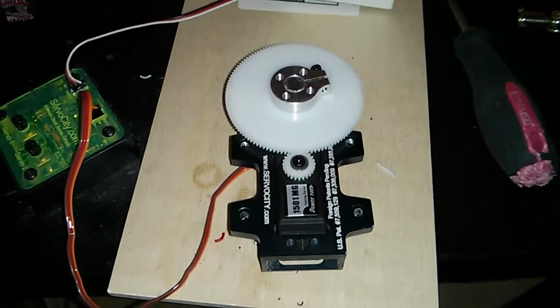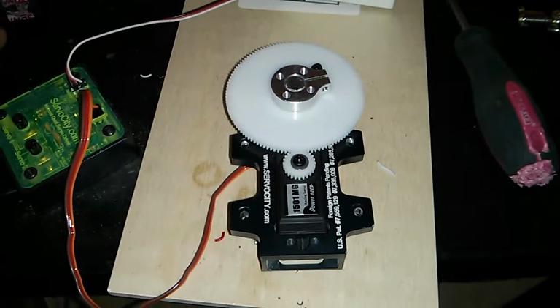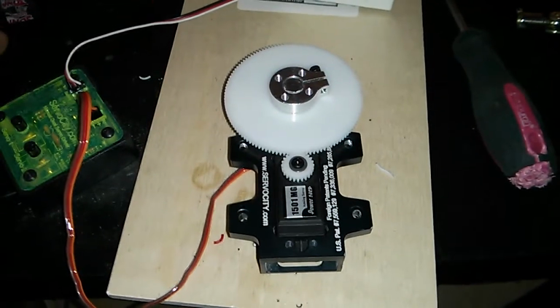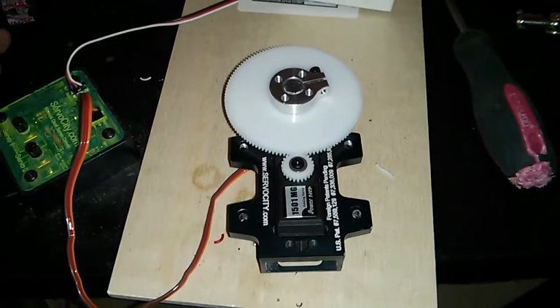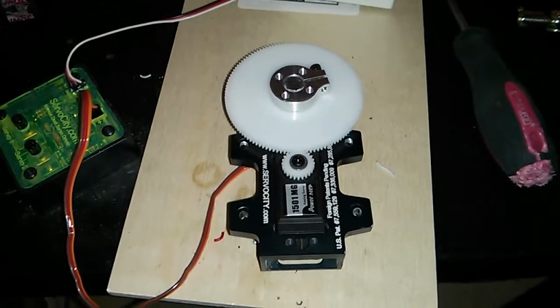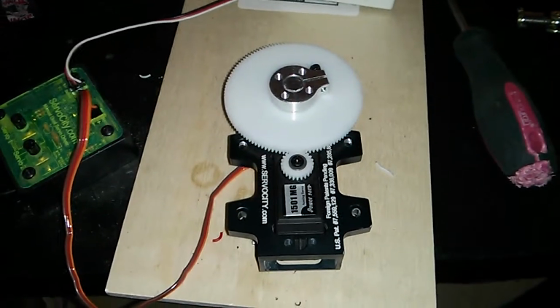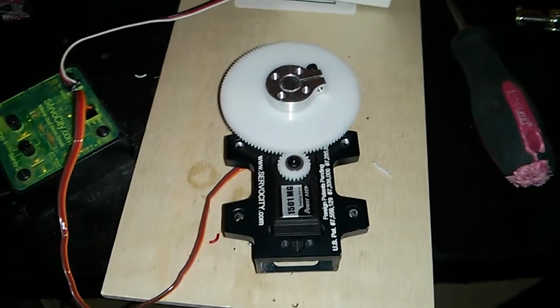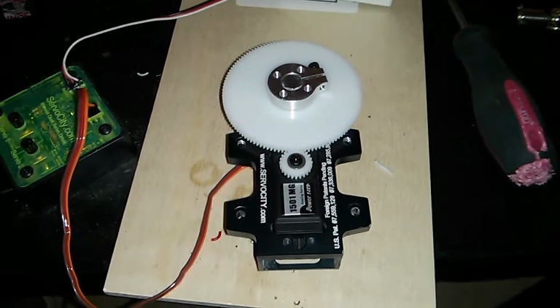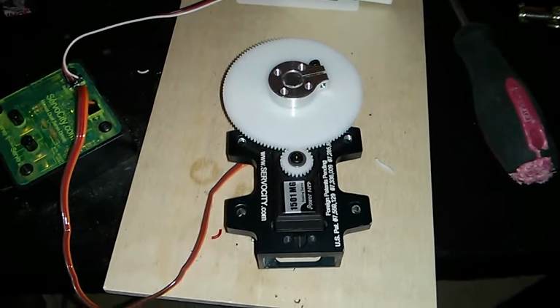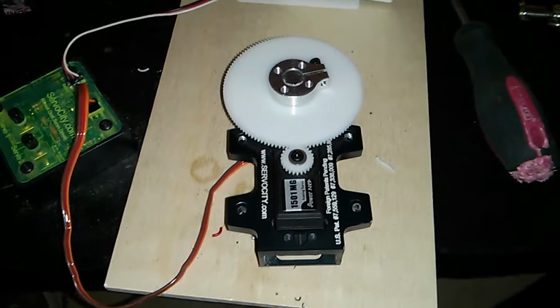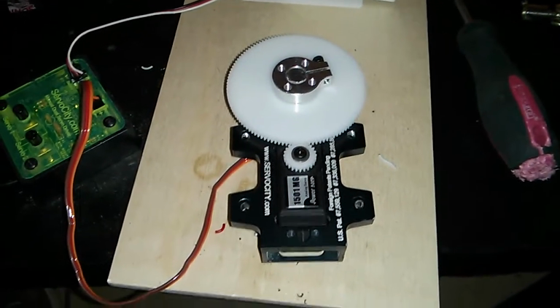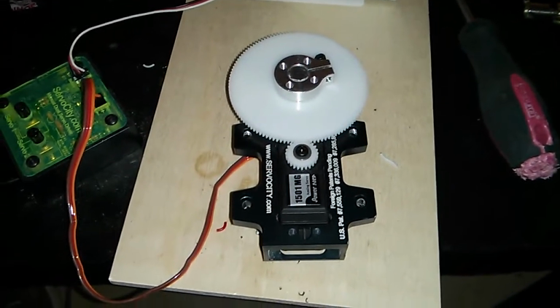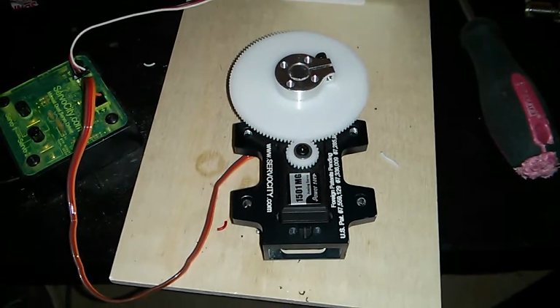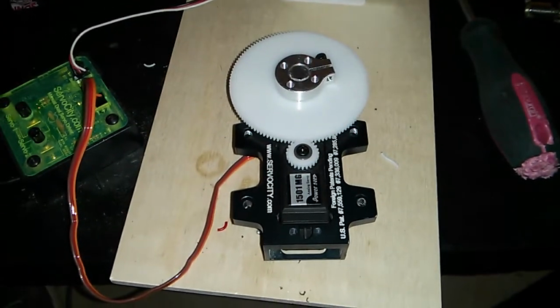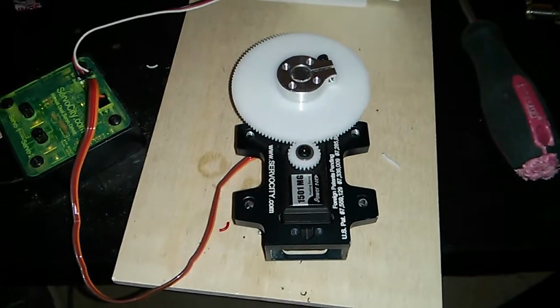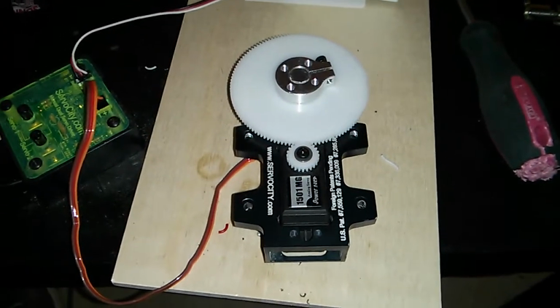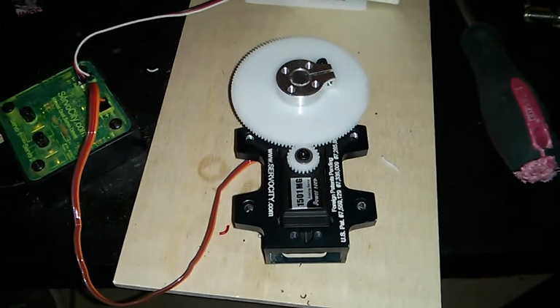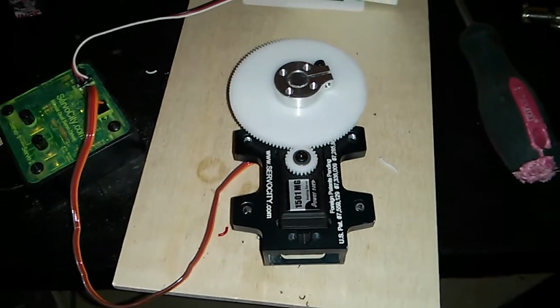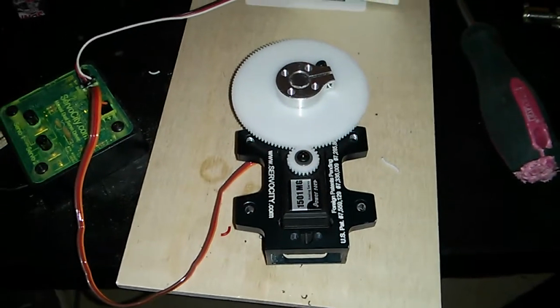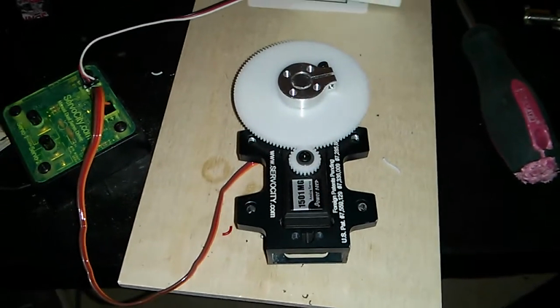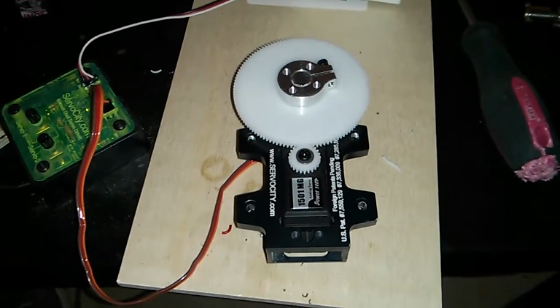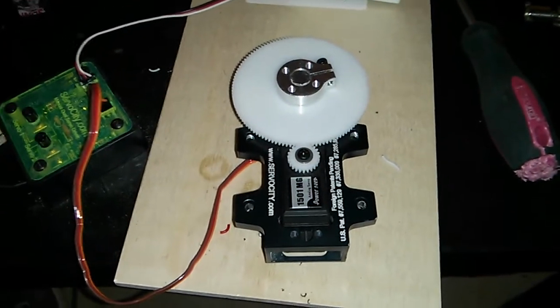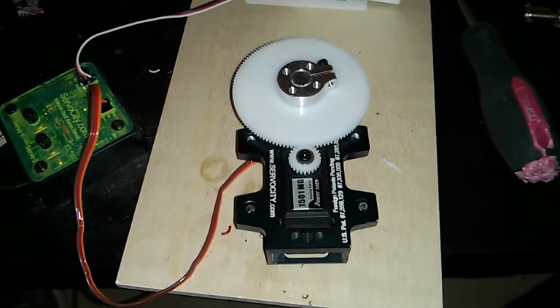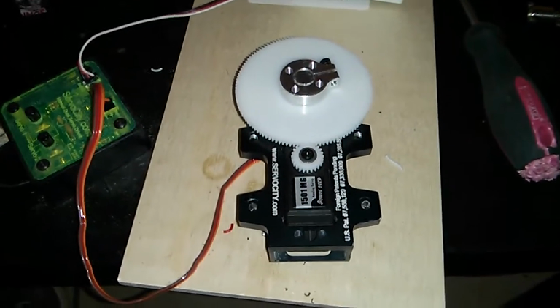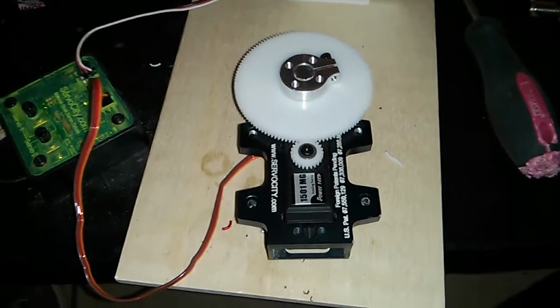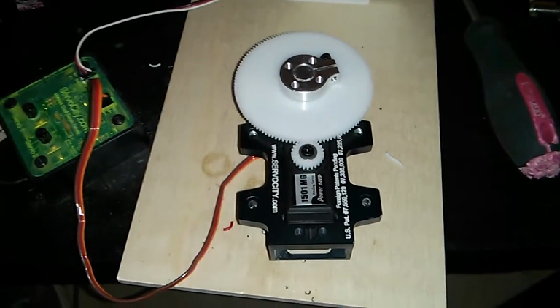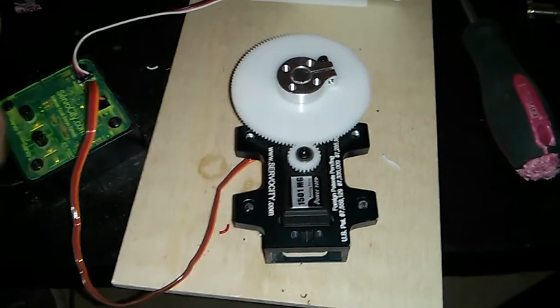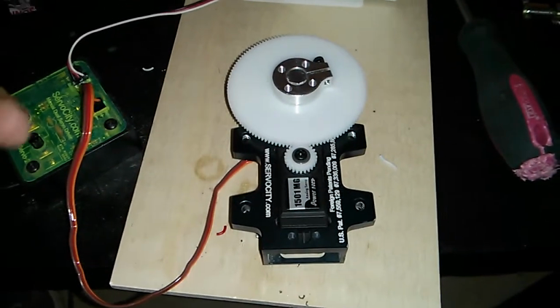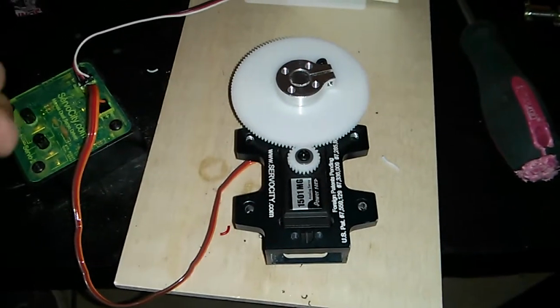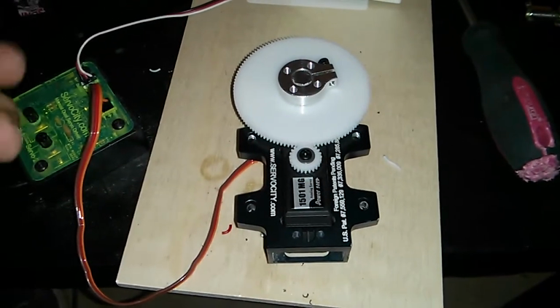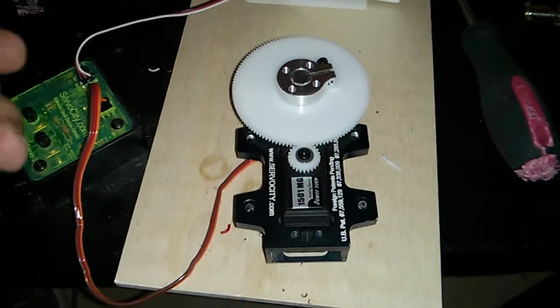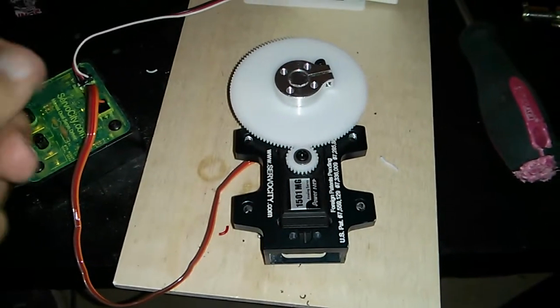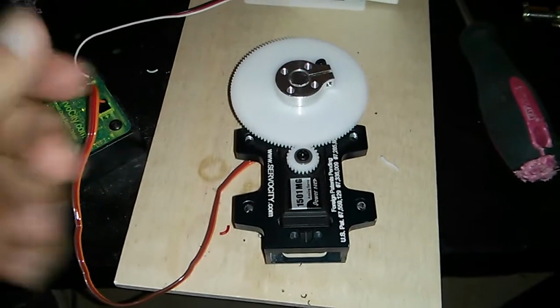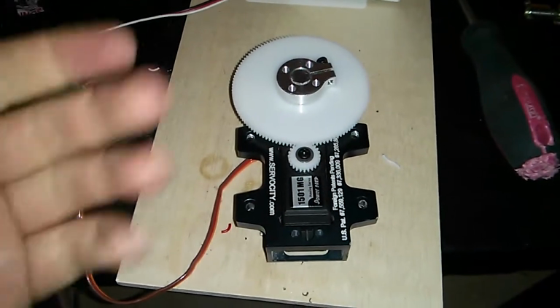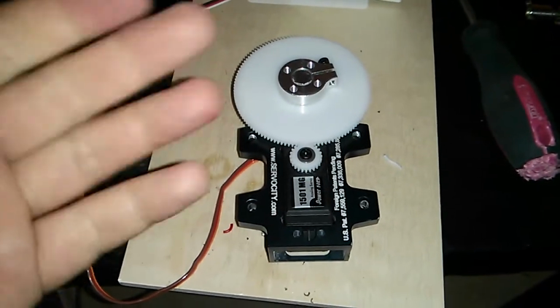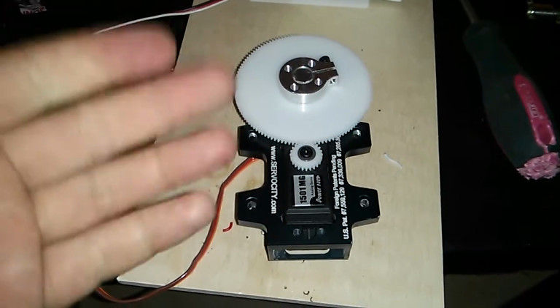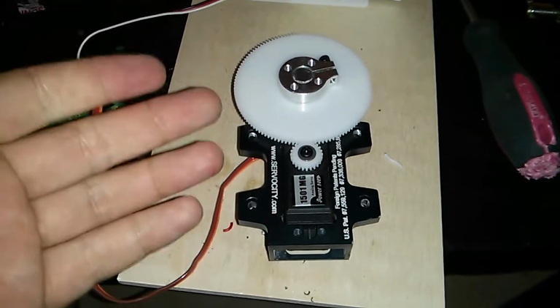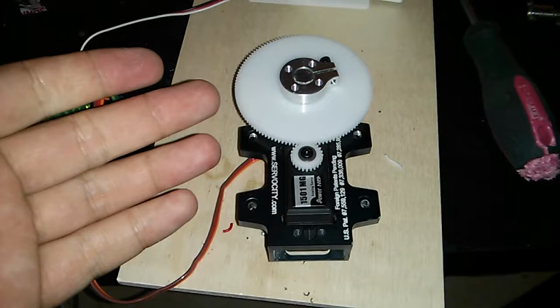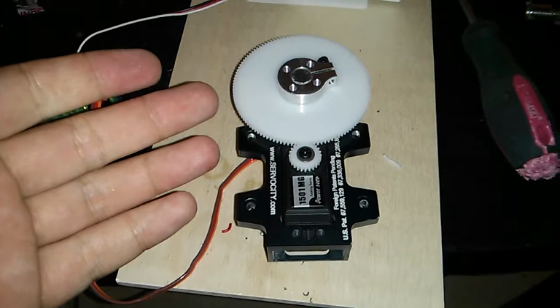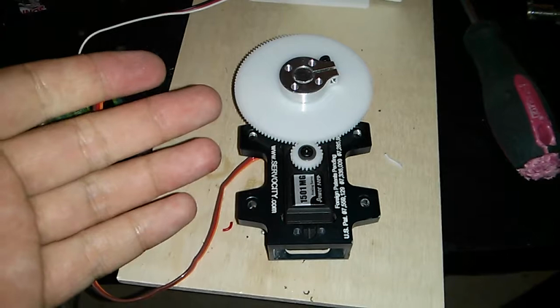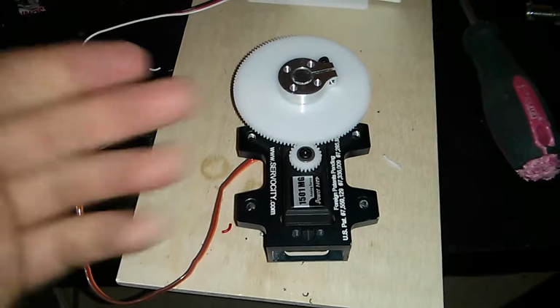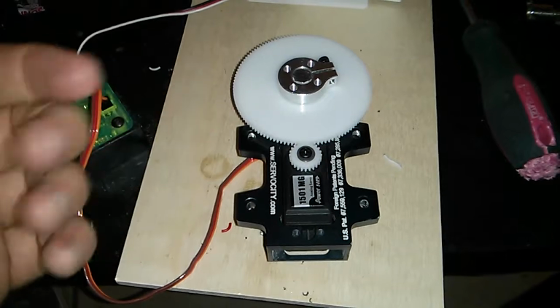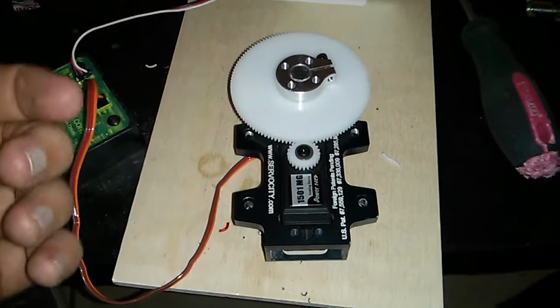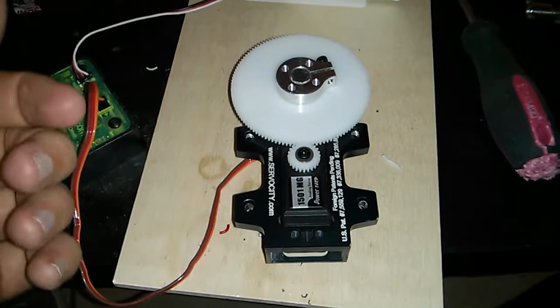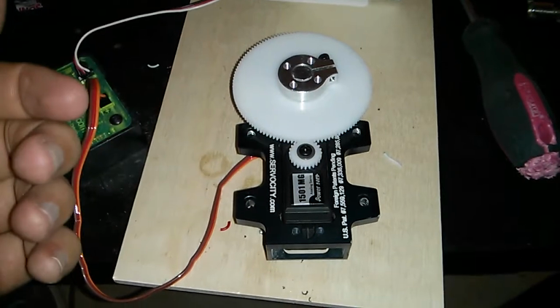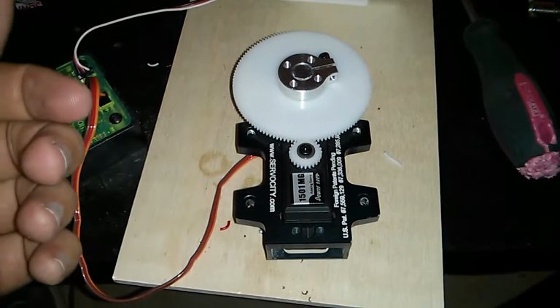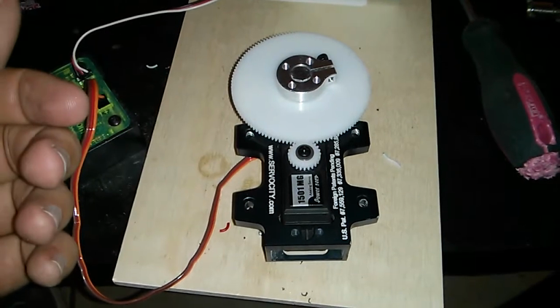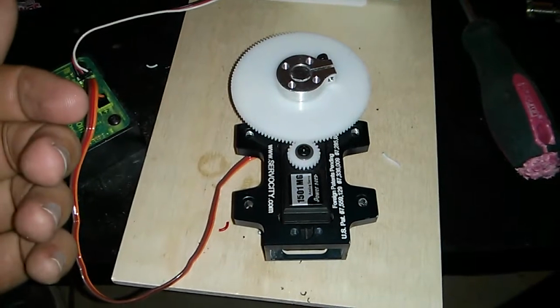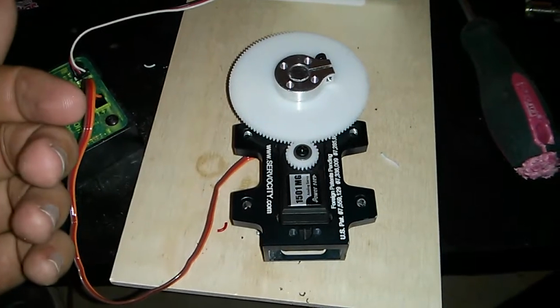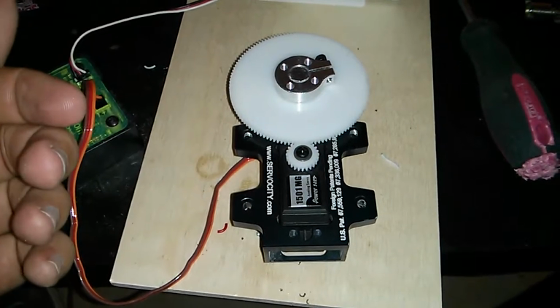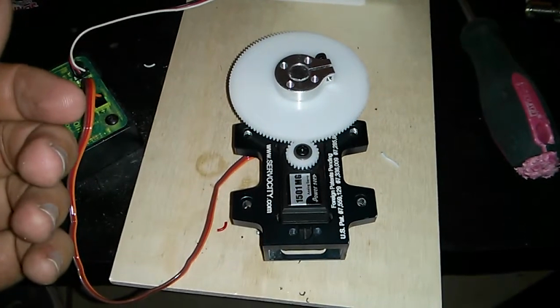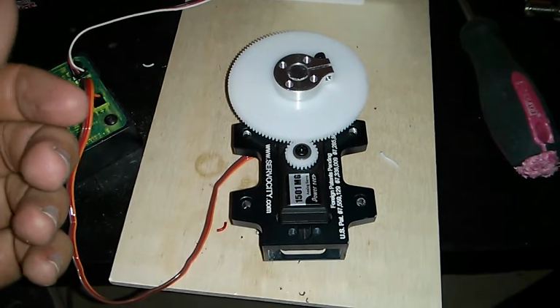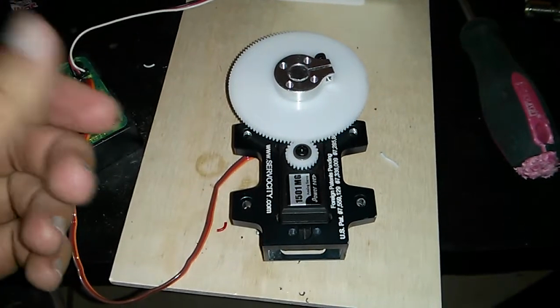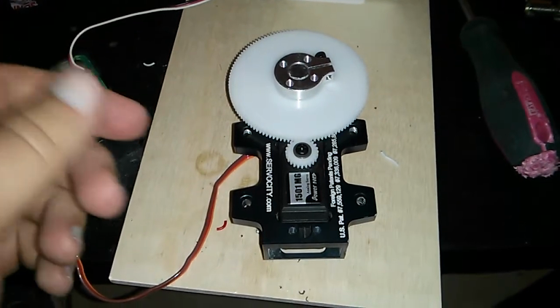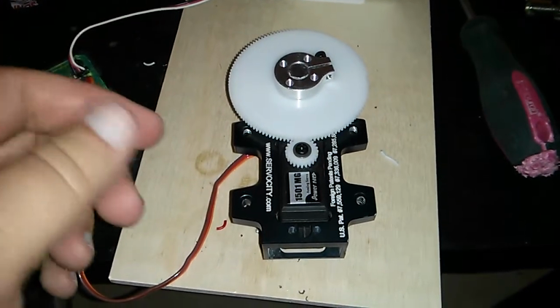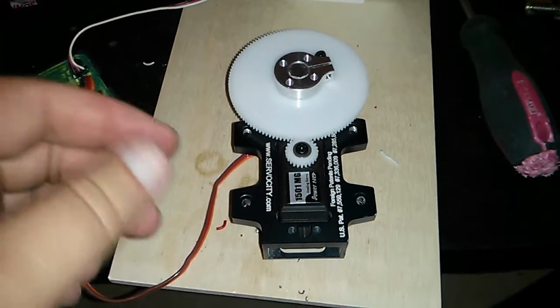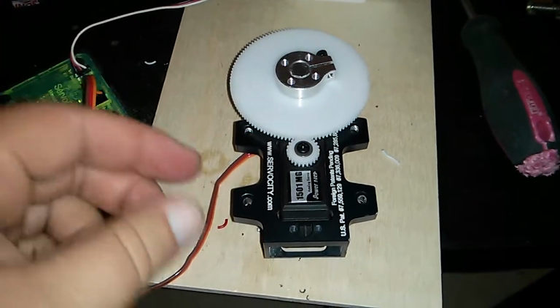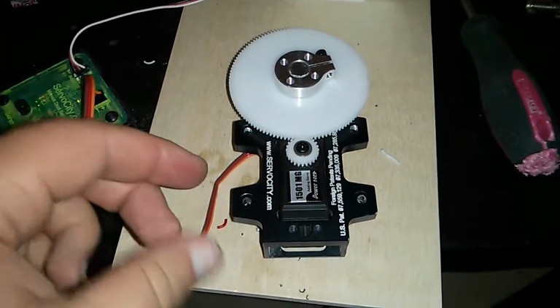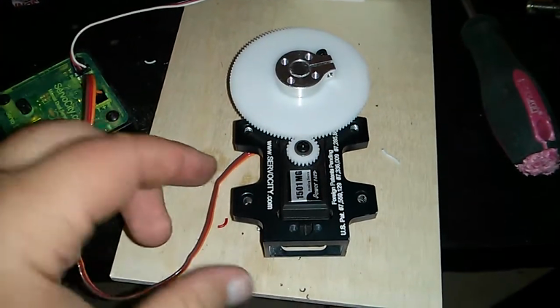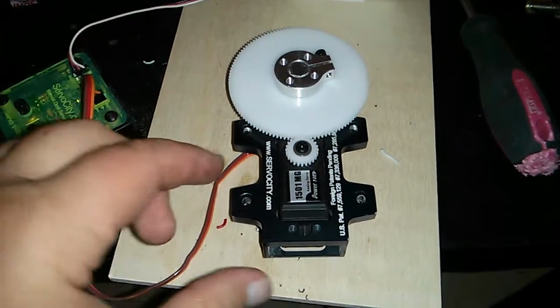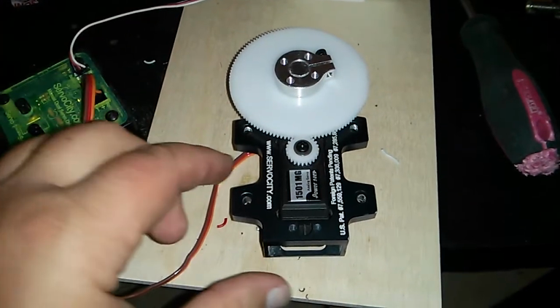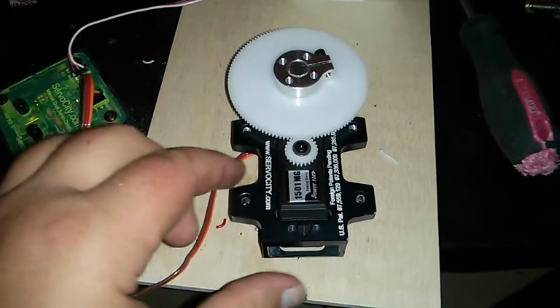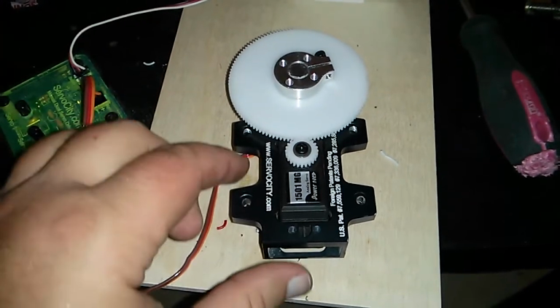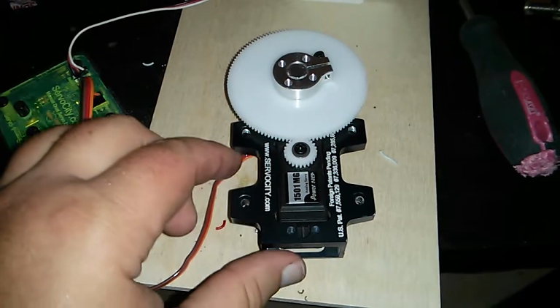Hello EasyRobot, this is Josh Starnes and this is Jarvis's shoulder gearbox provided by ServoCity.